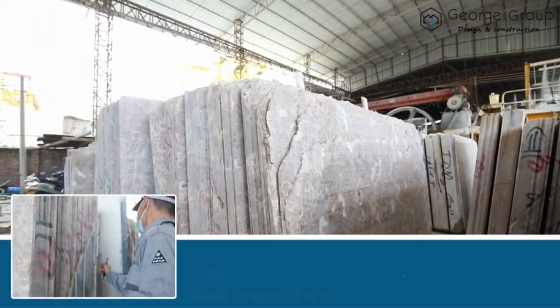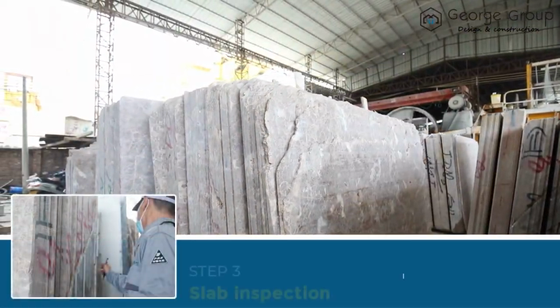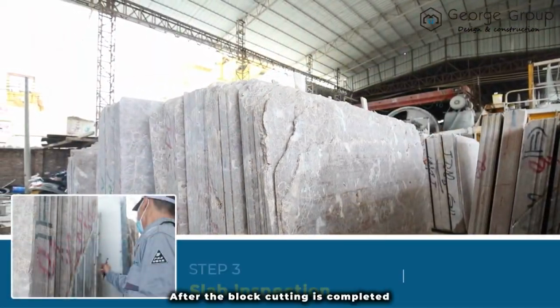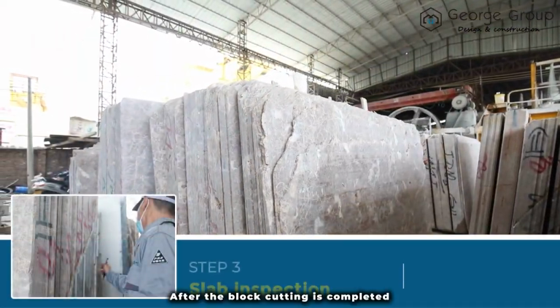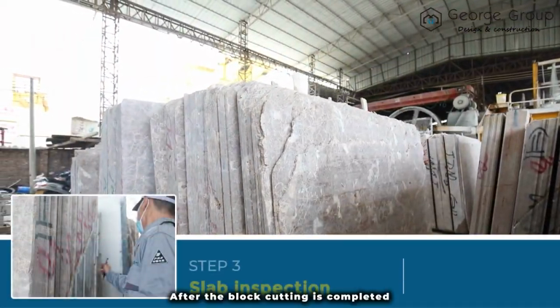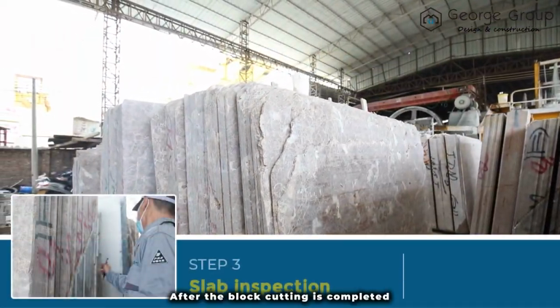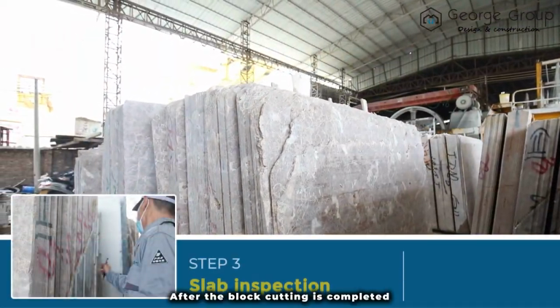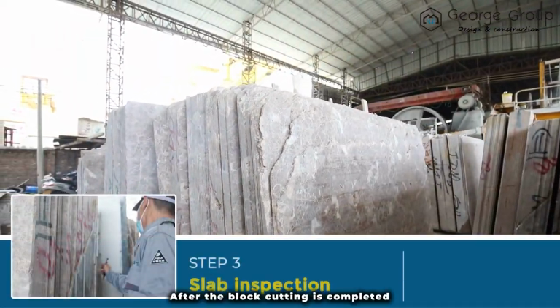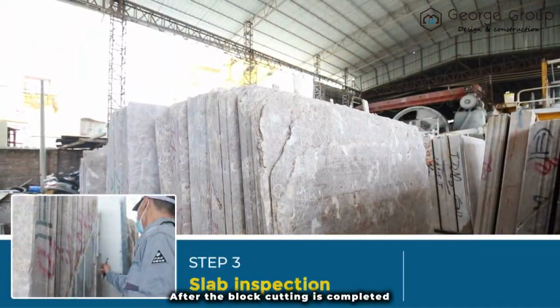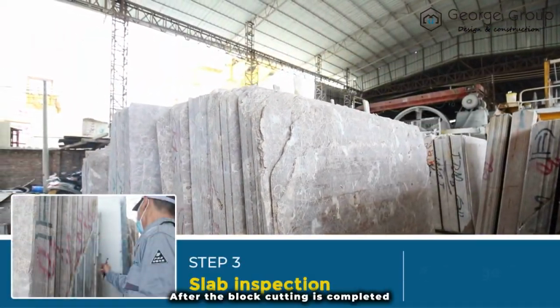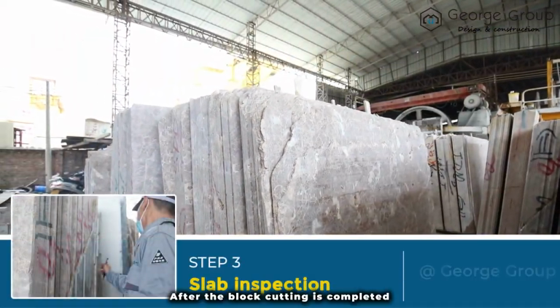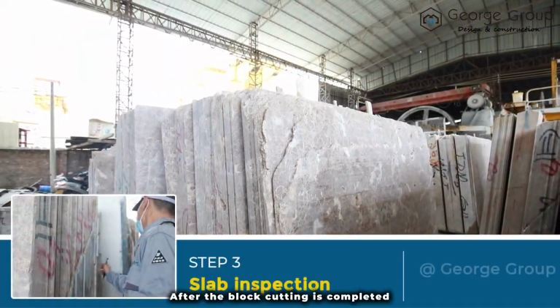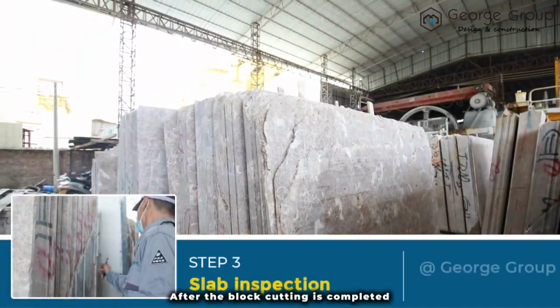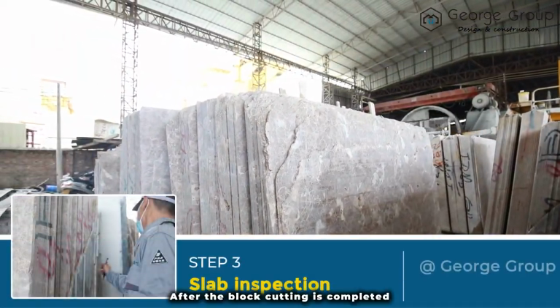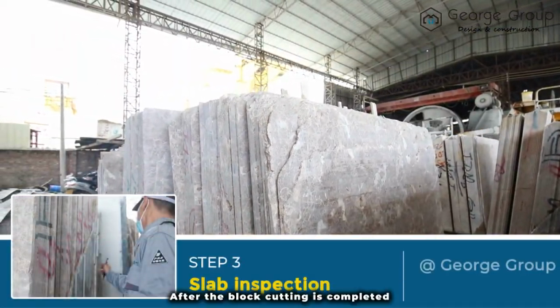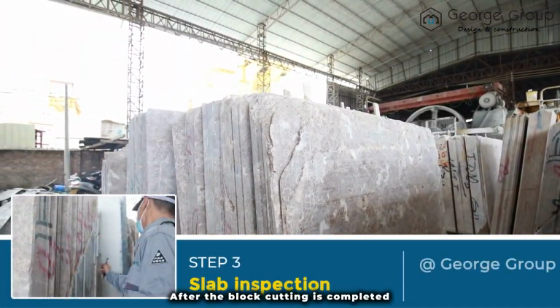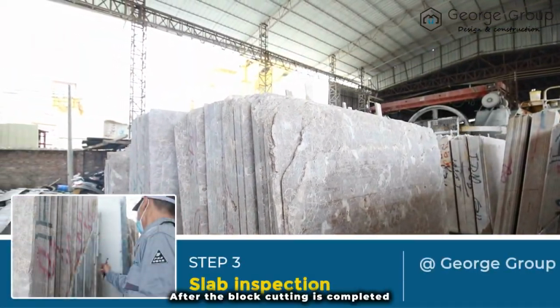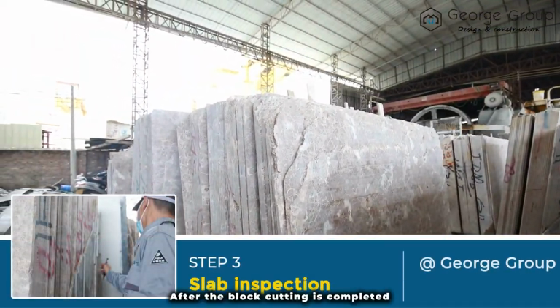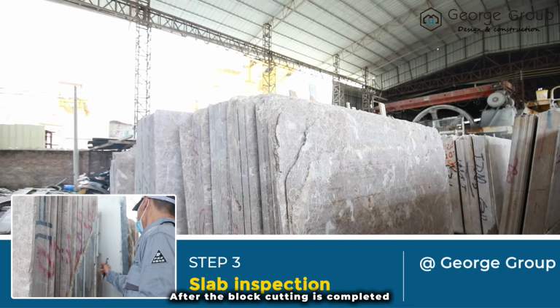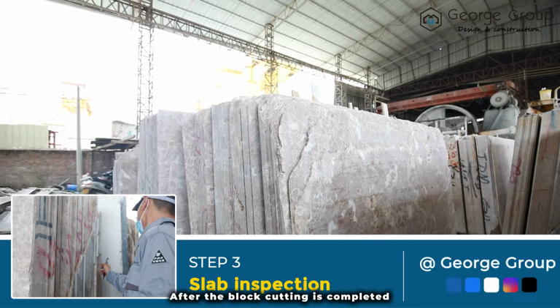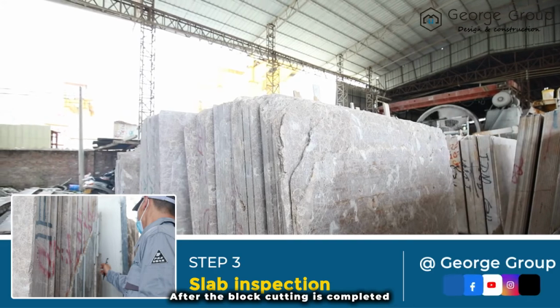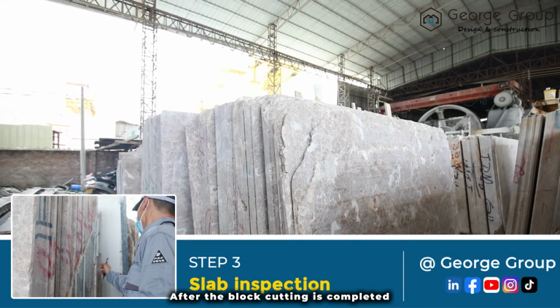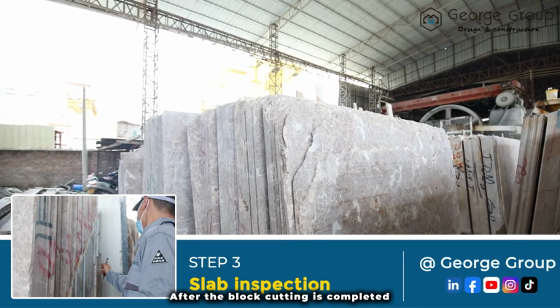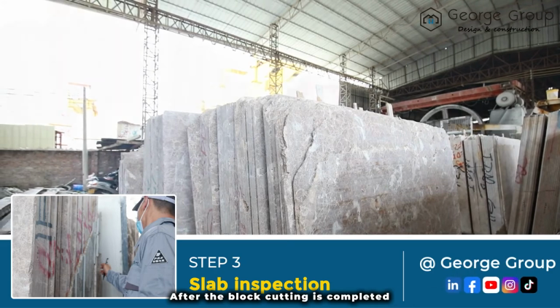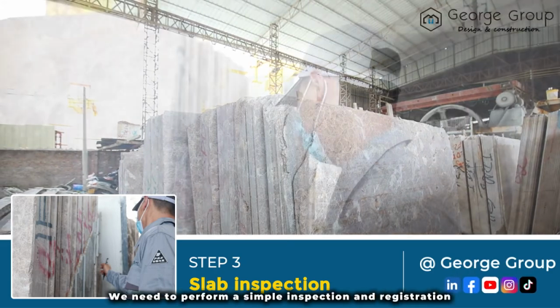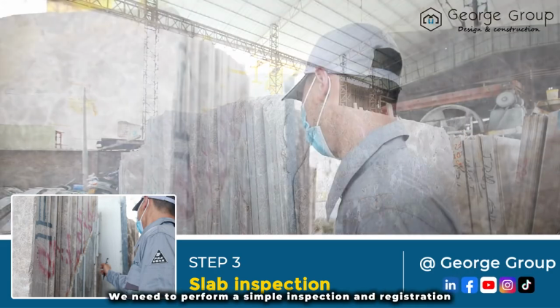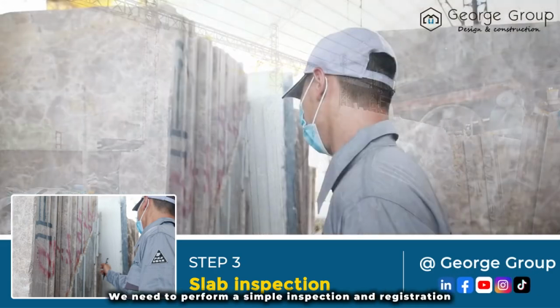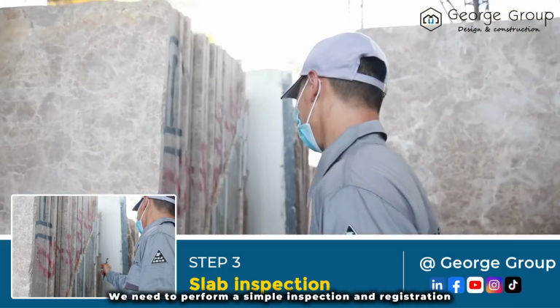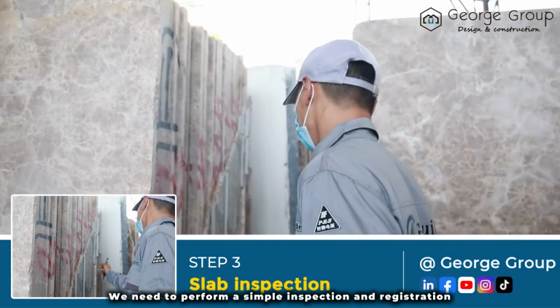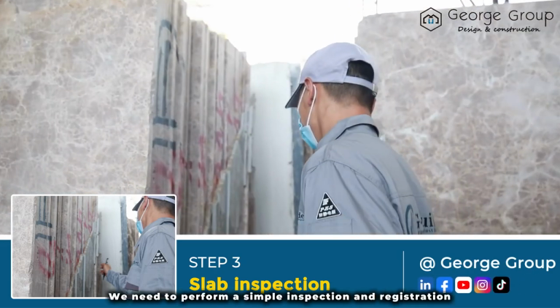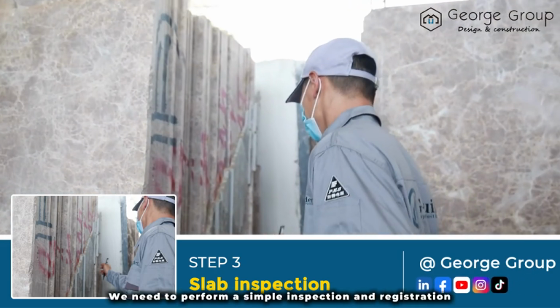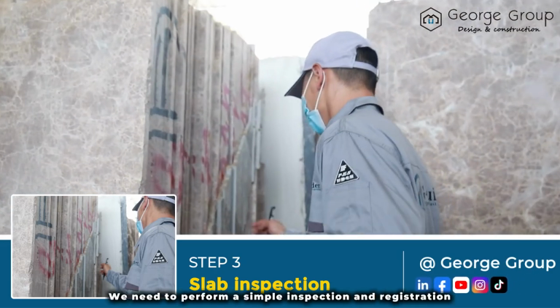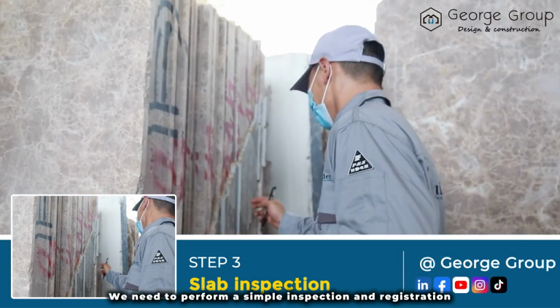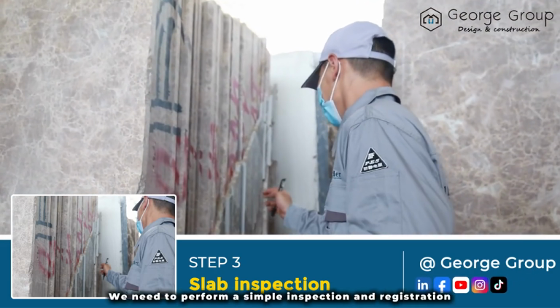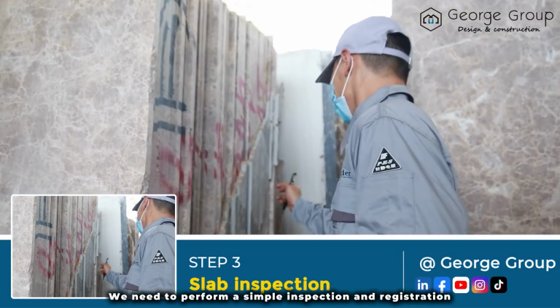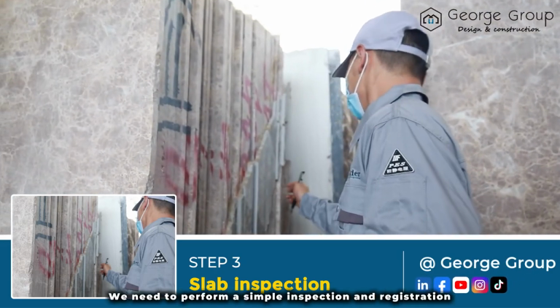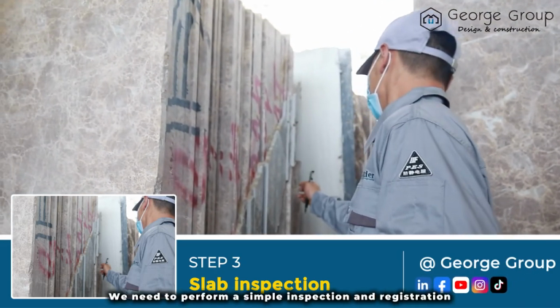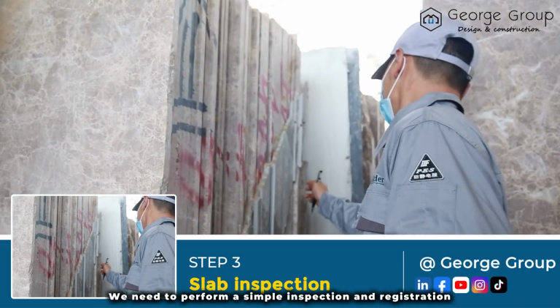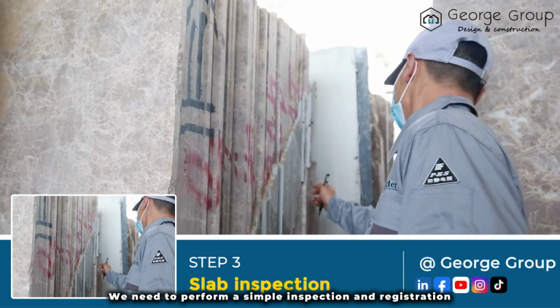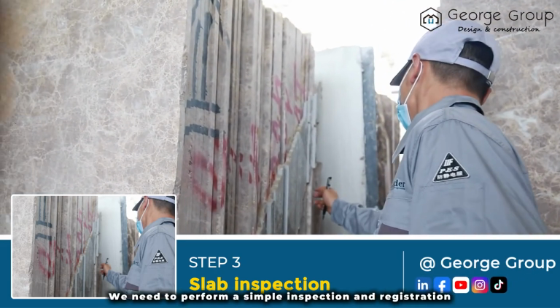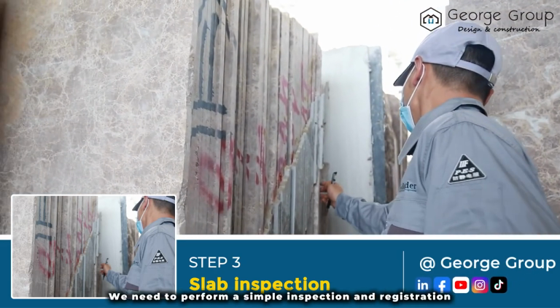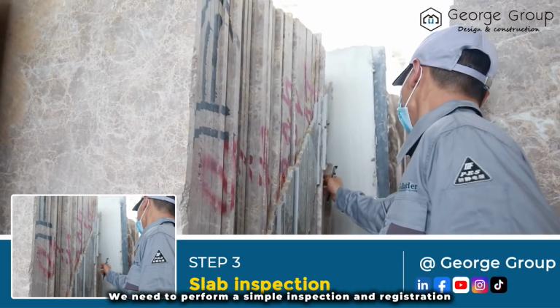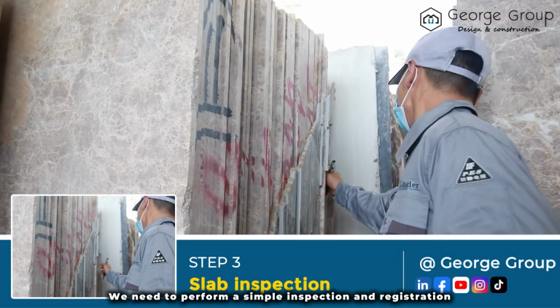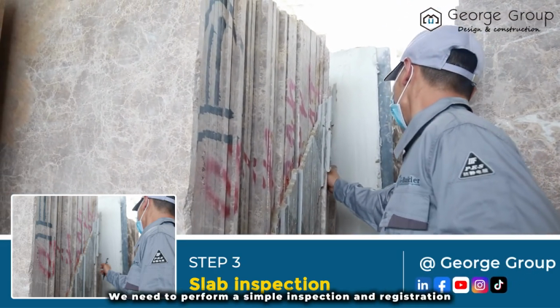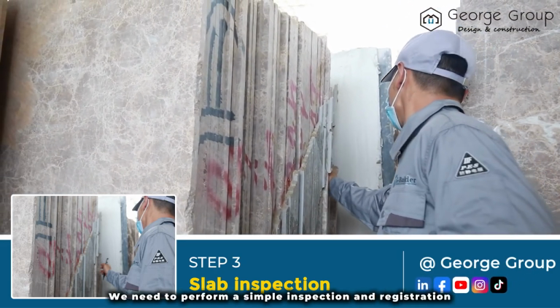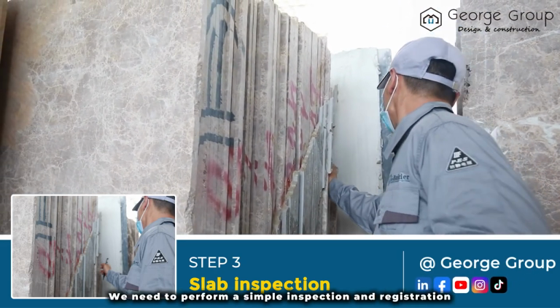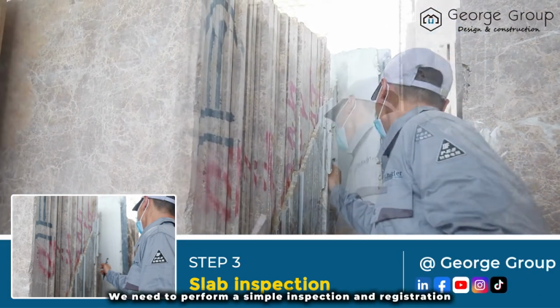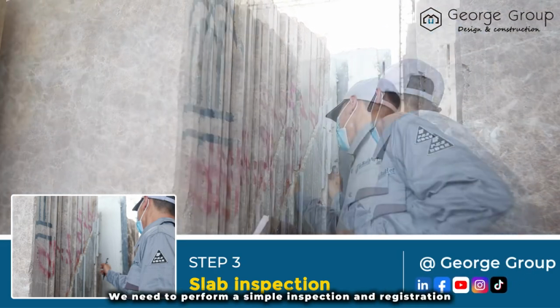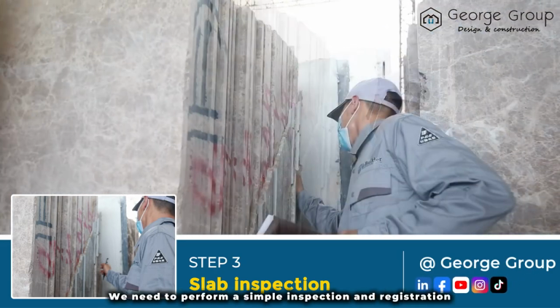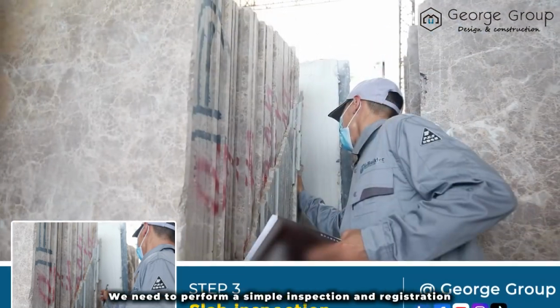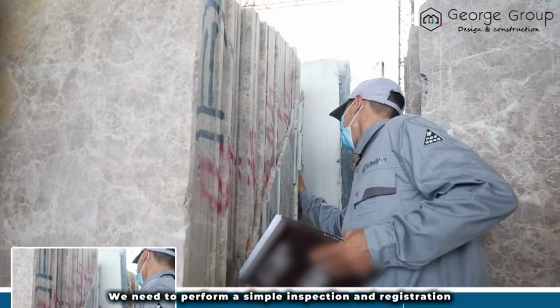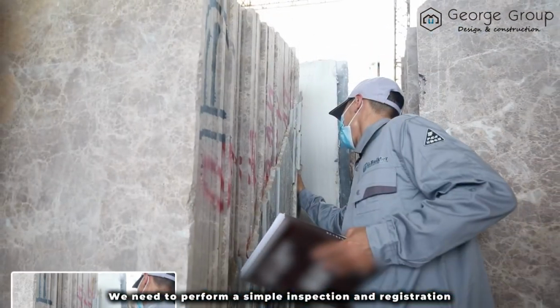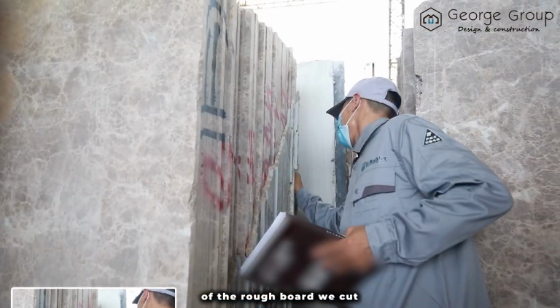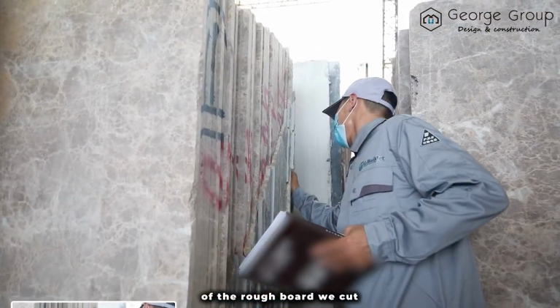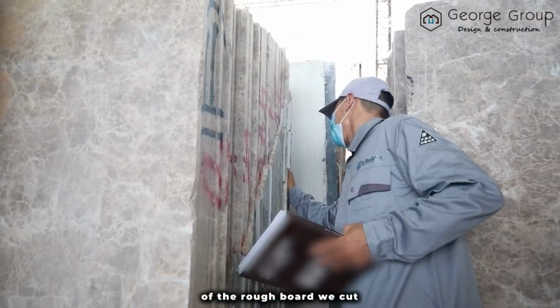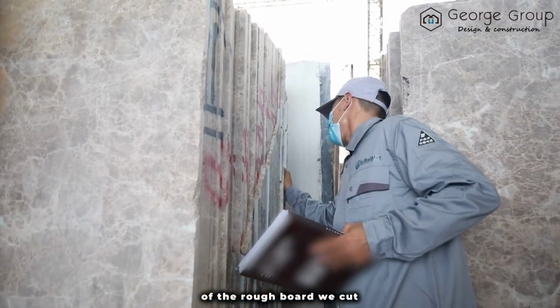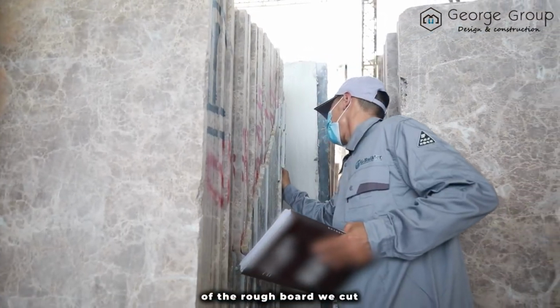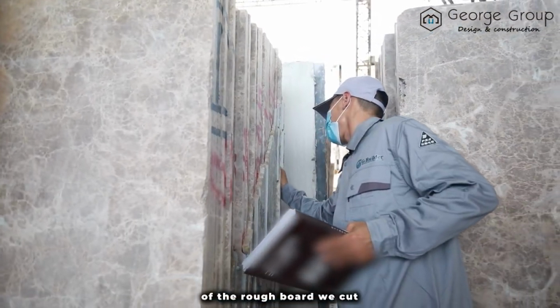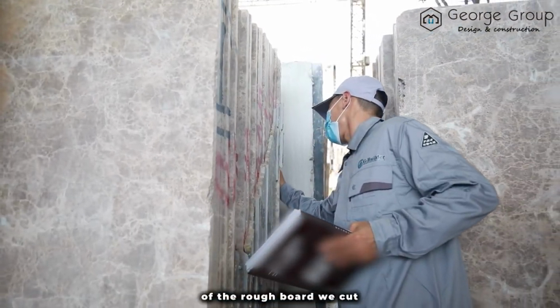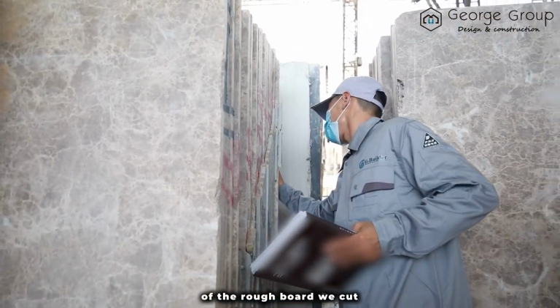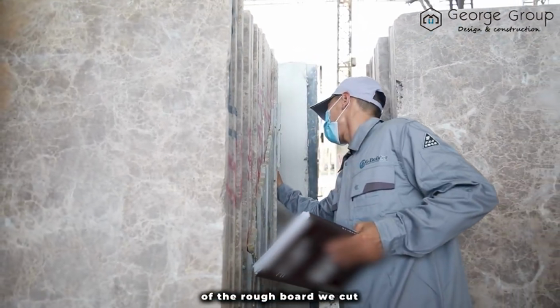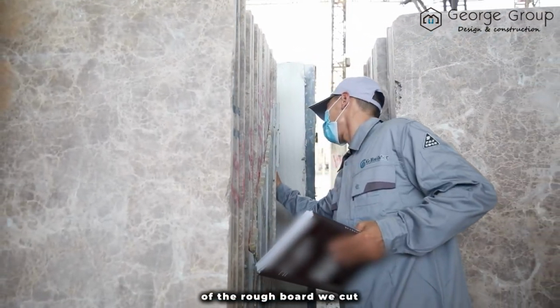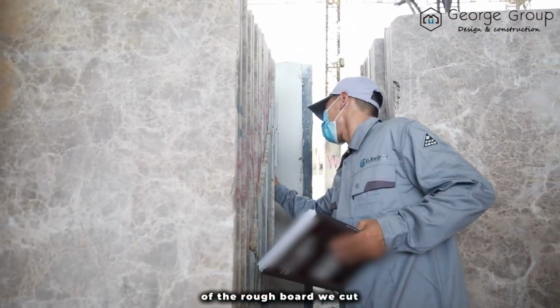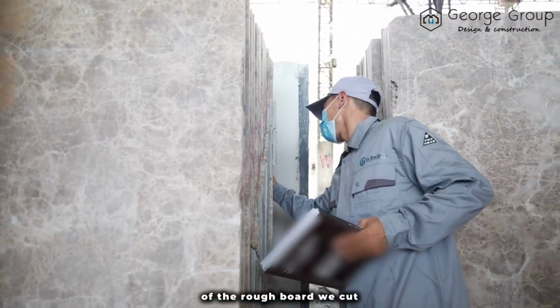After the block cutting is complete, we need to perform a simple inspection and registration of the rough board we cut.